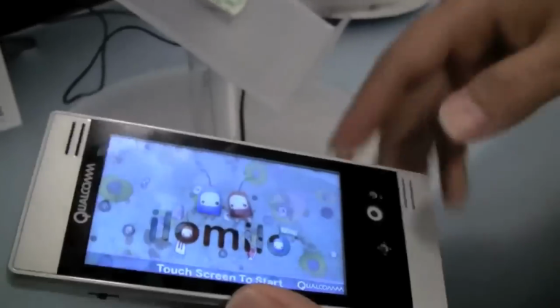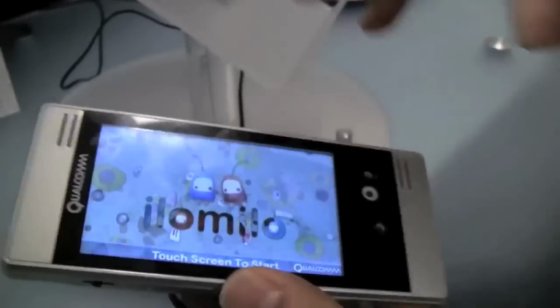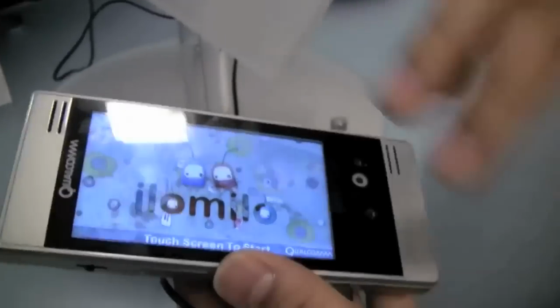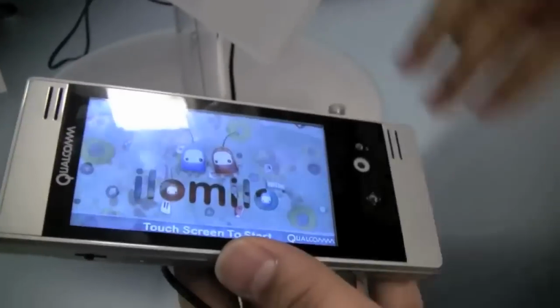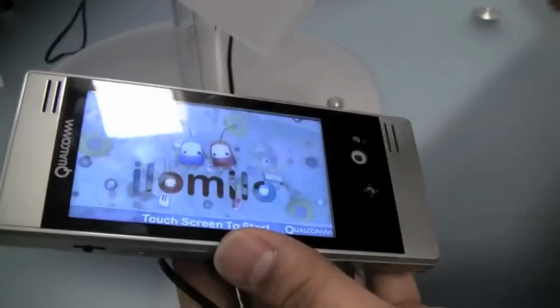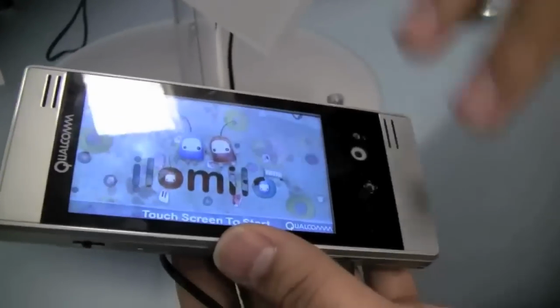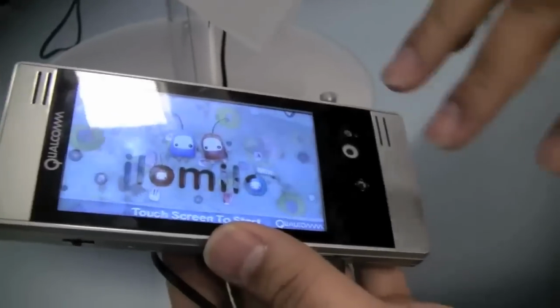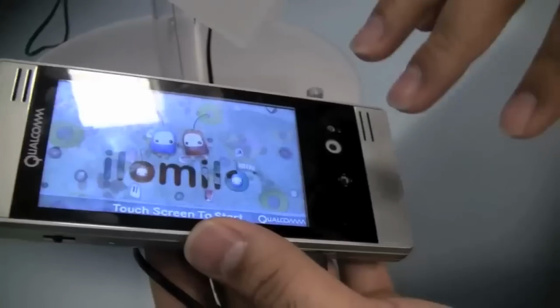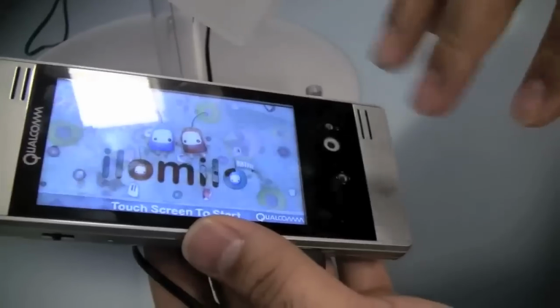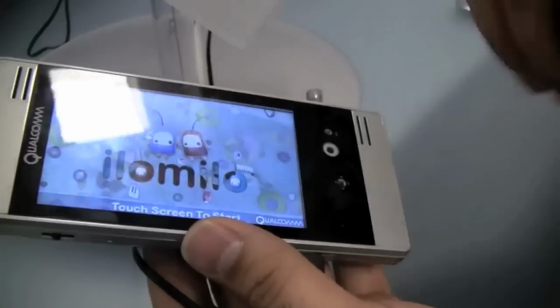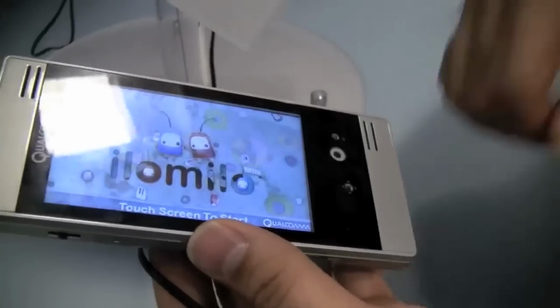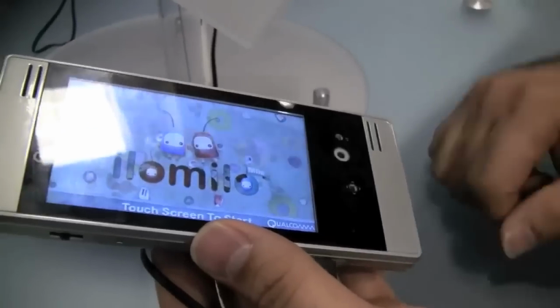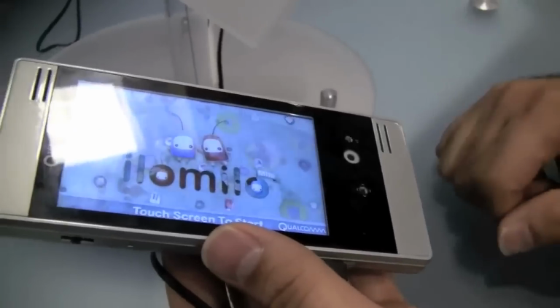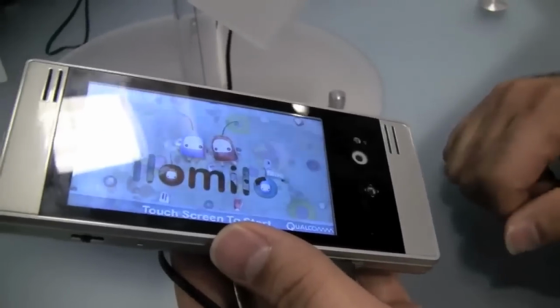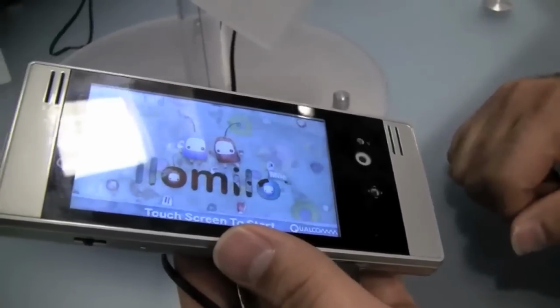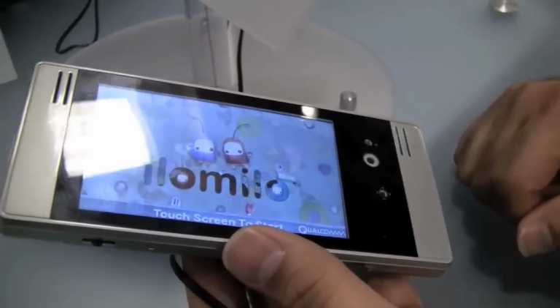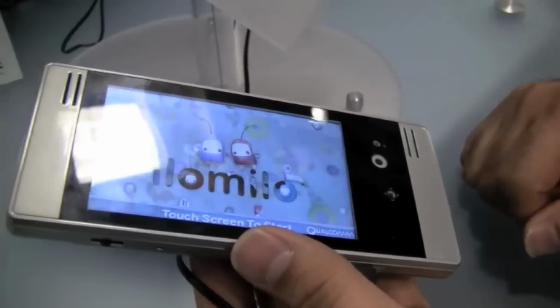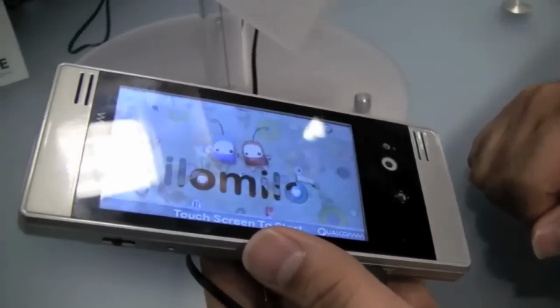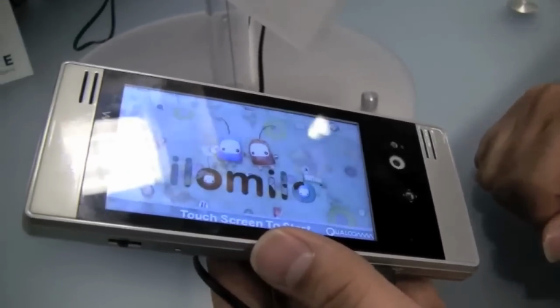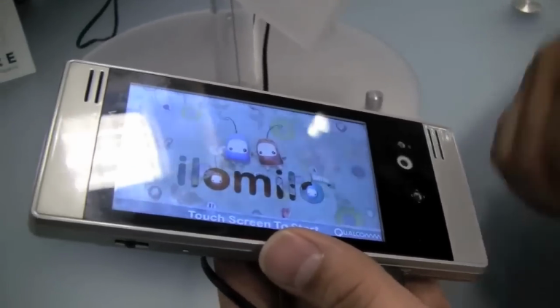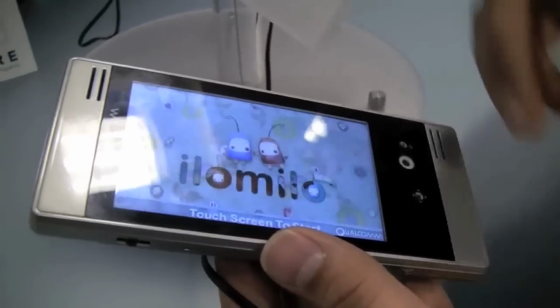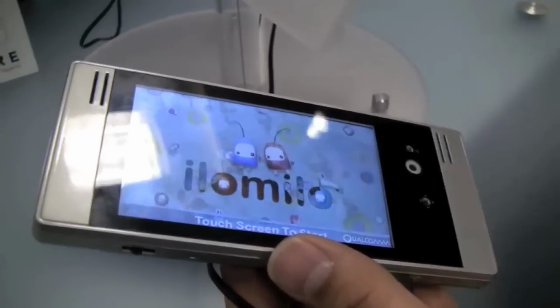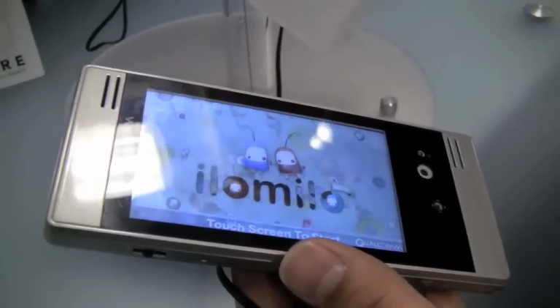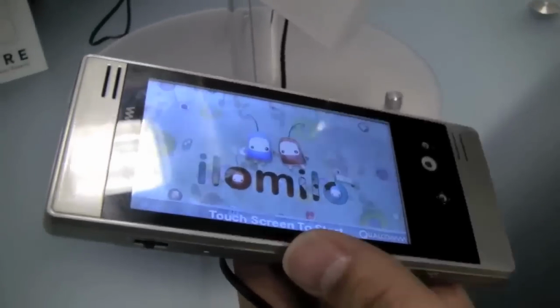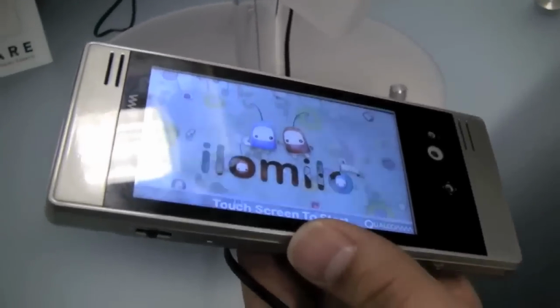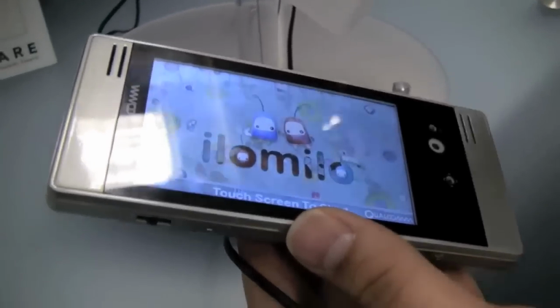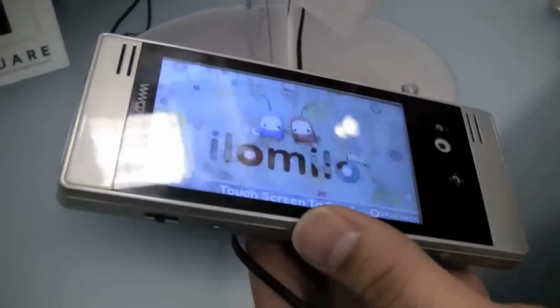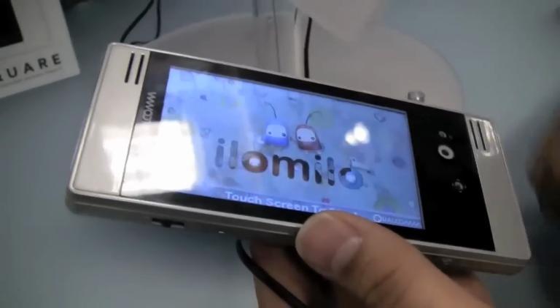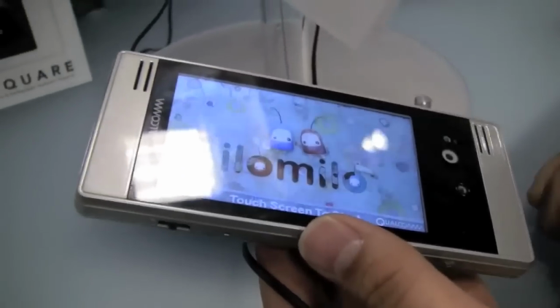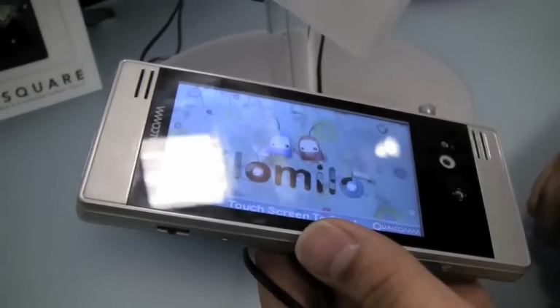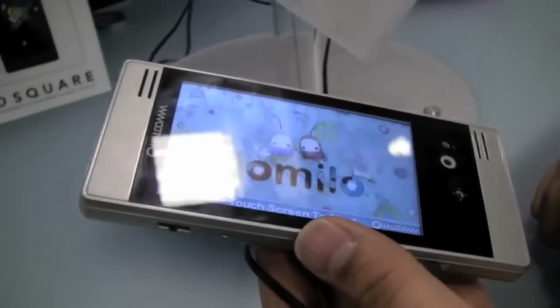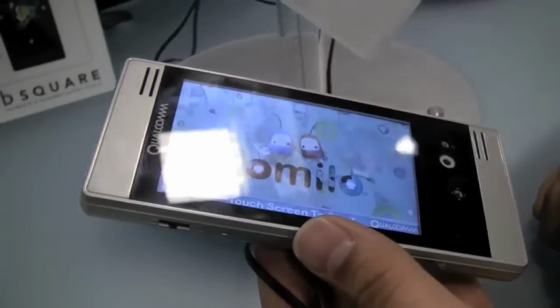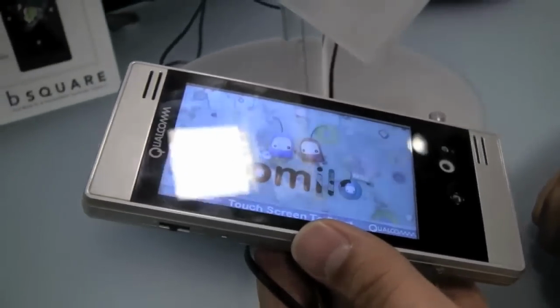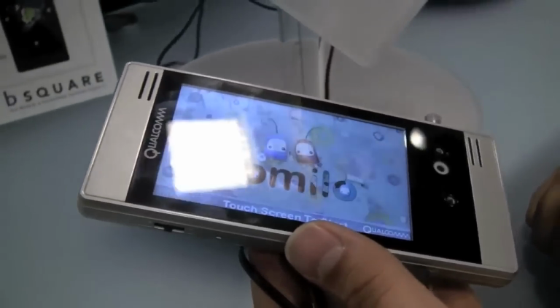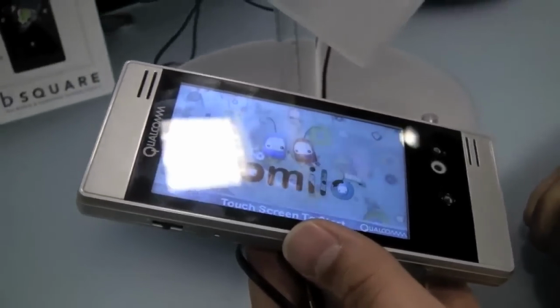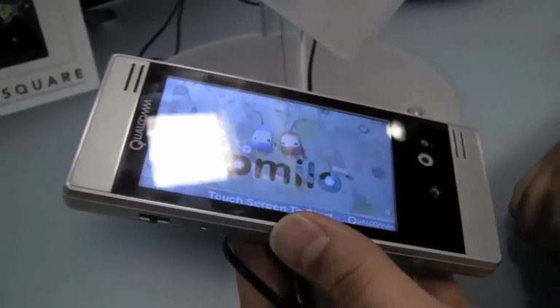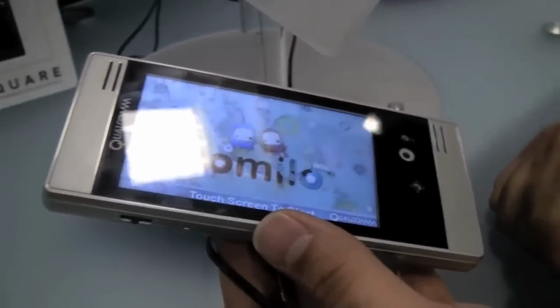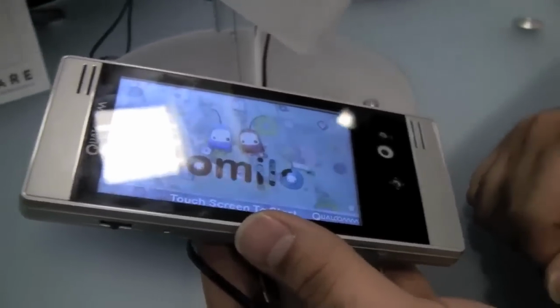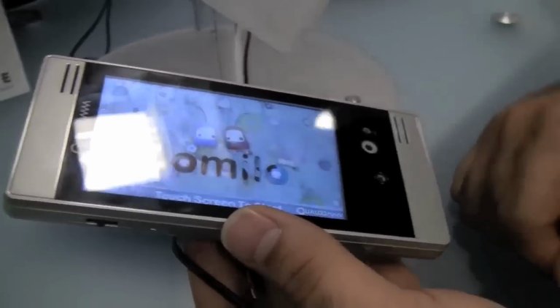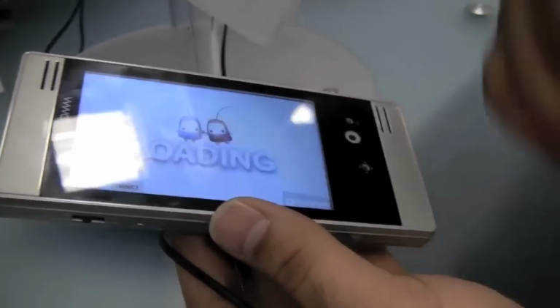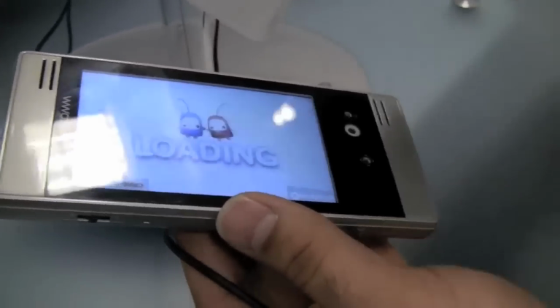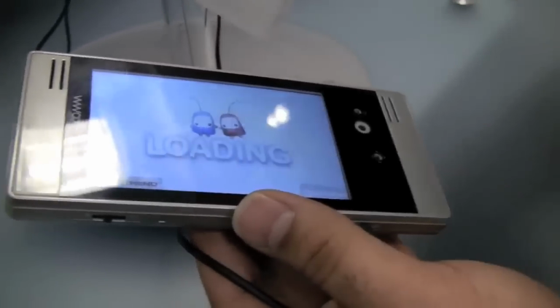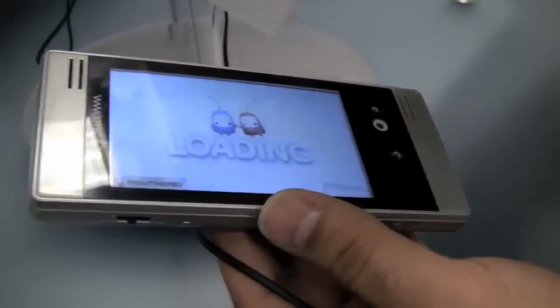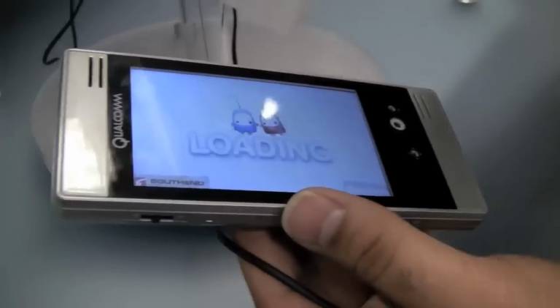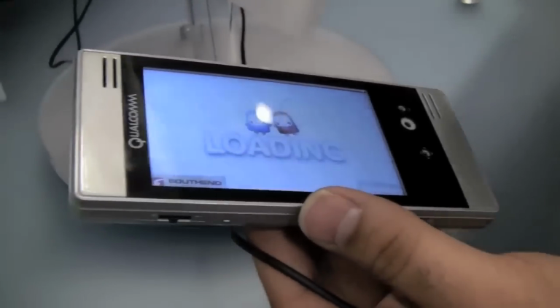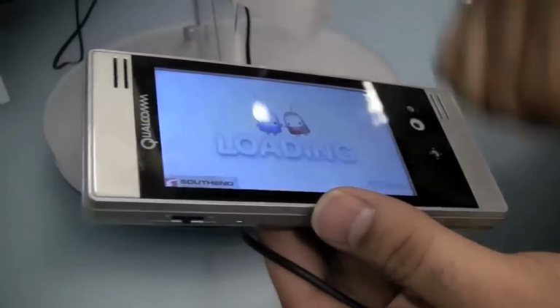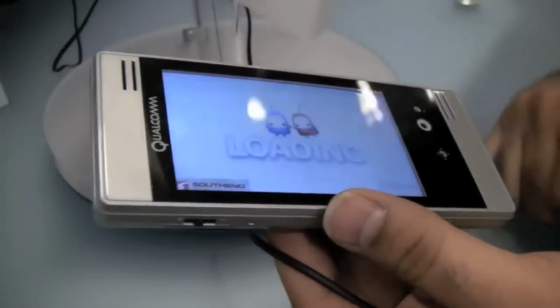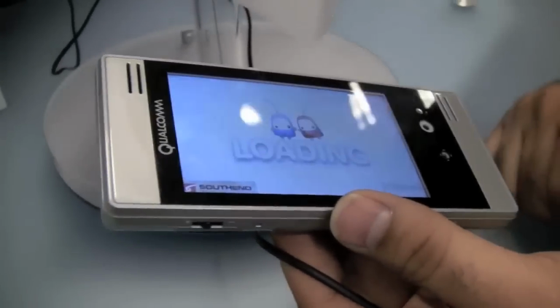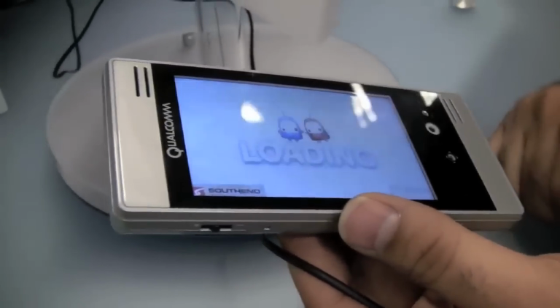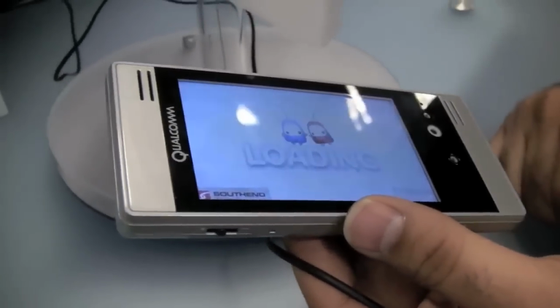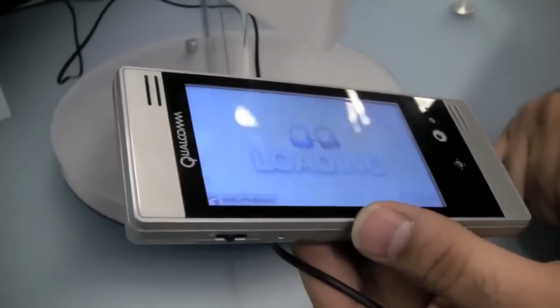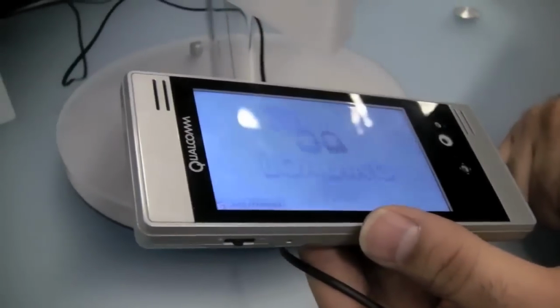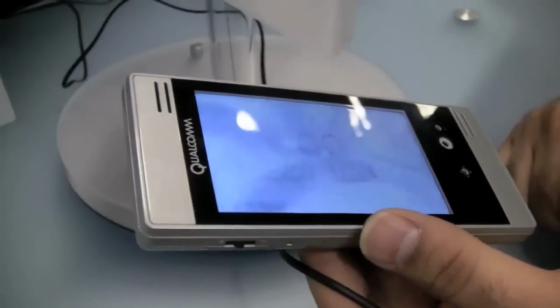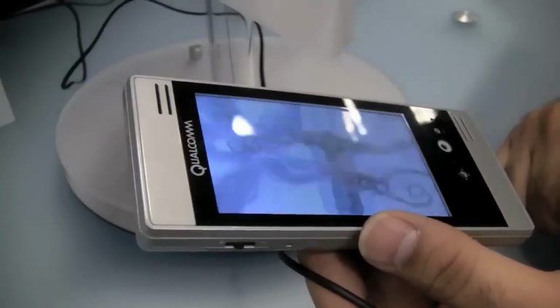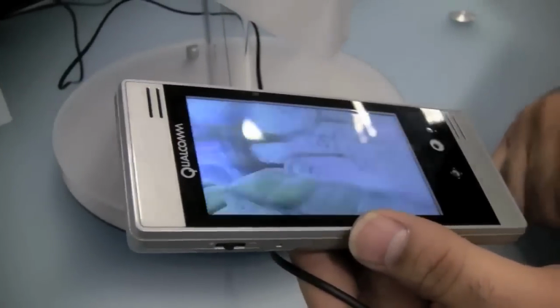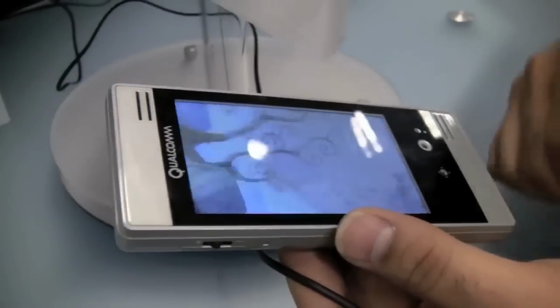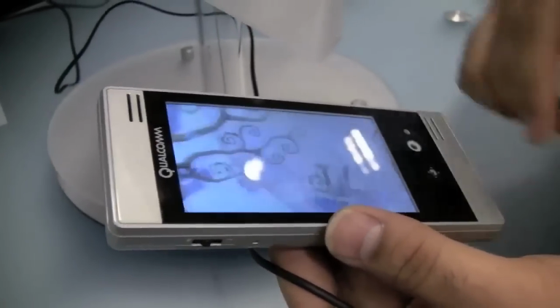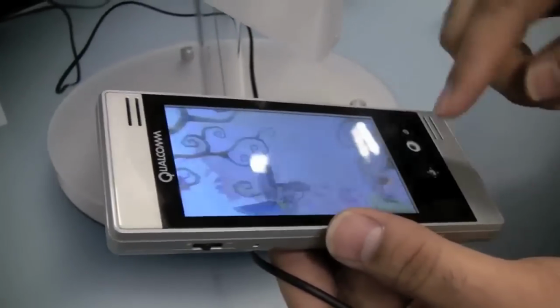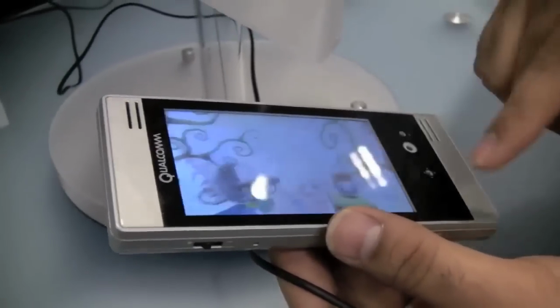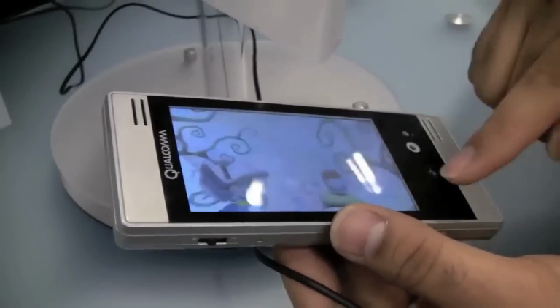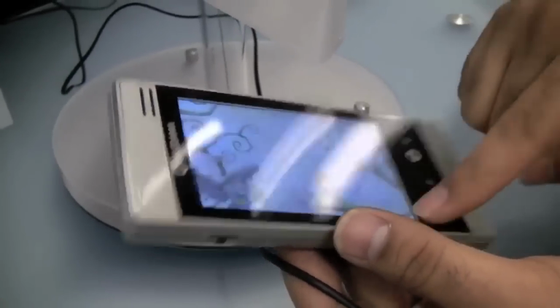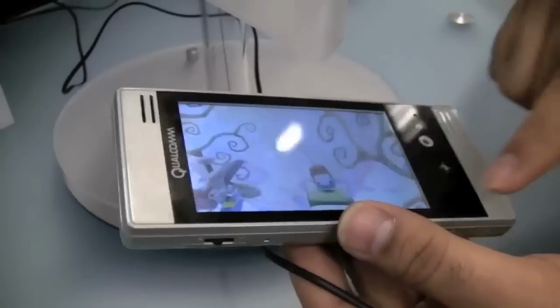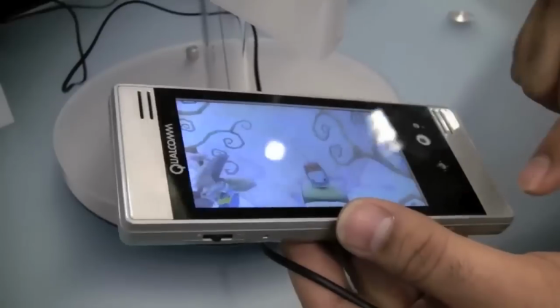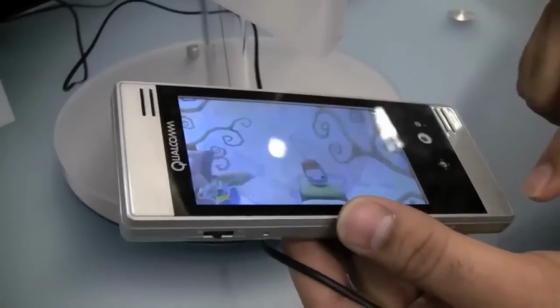You have all the sensors that you want: accelerometer, gyroscope. You have the haptics motor in there. Lots of cool things.